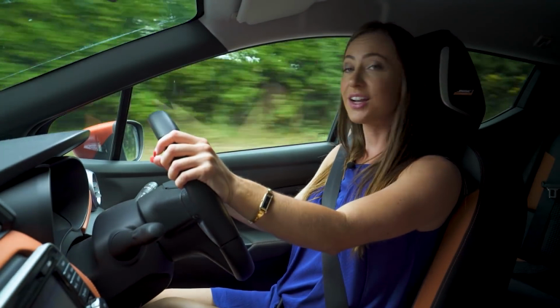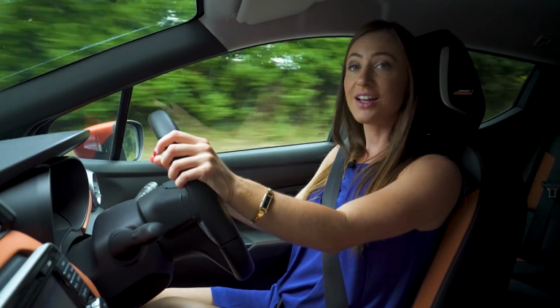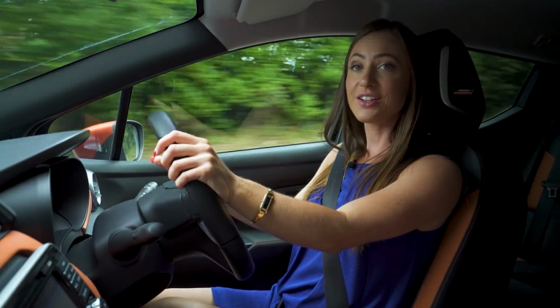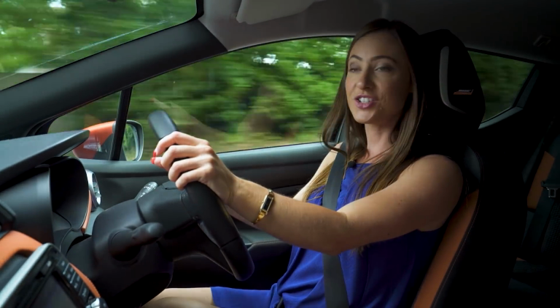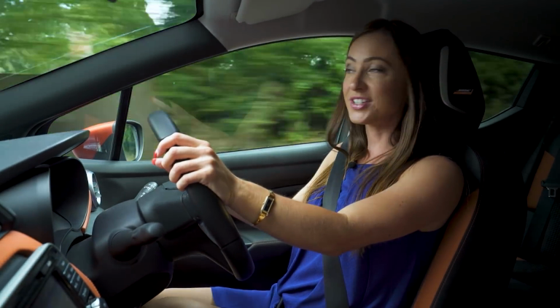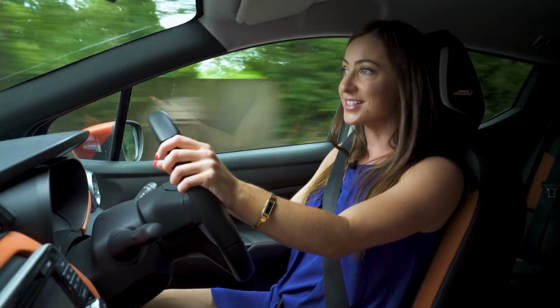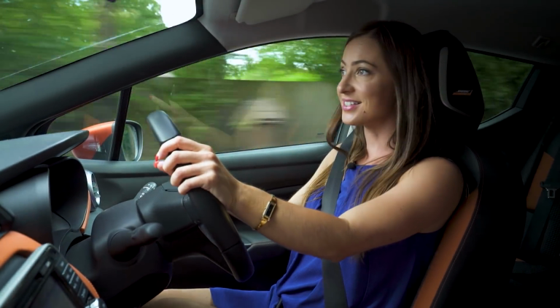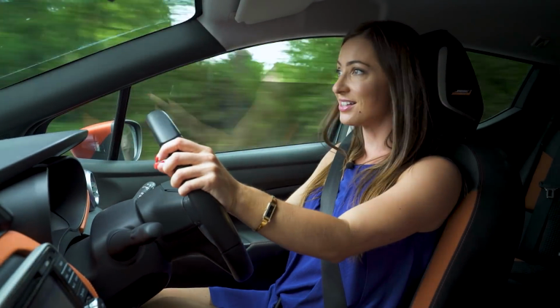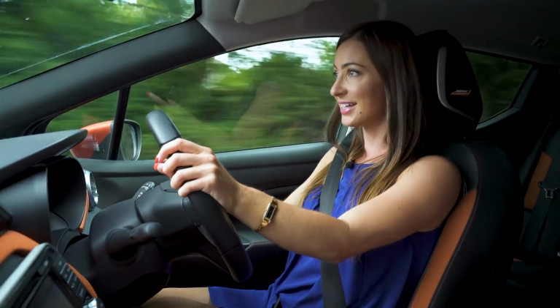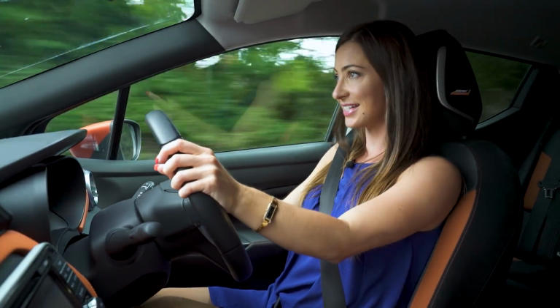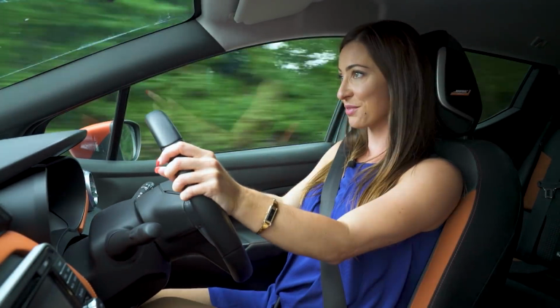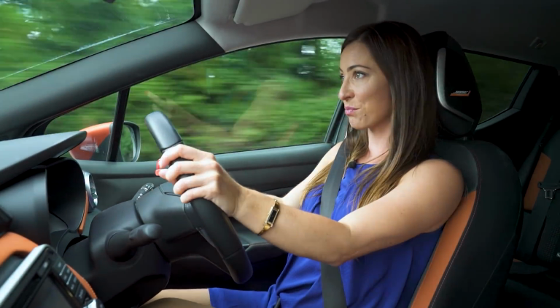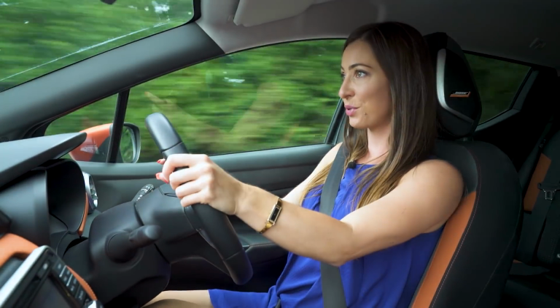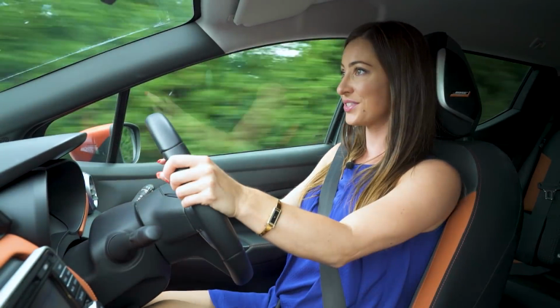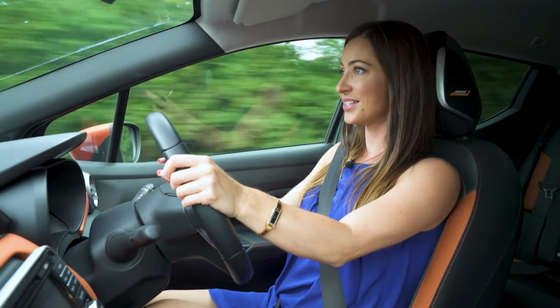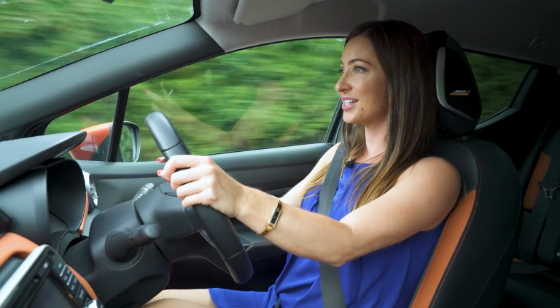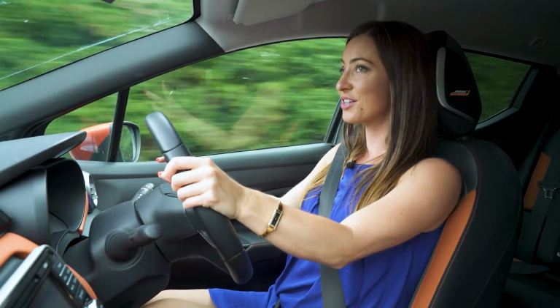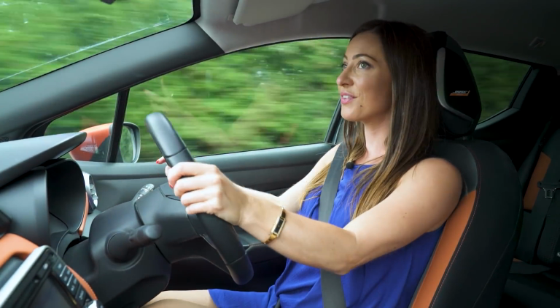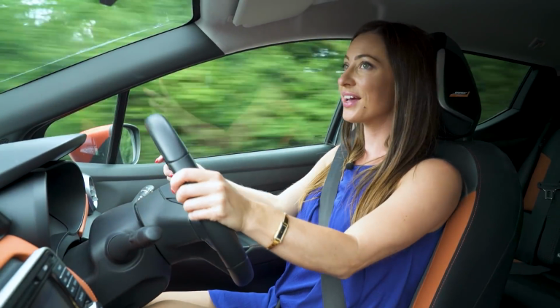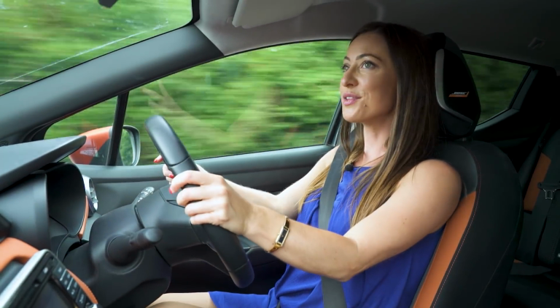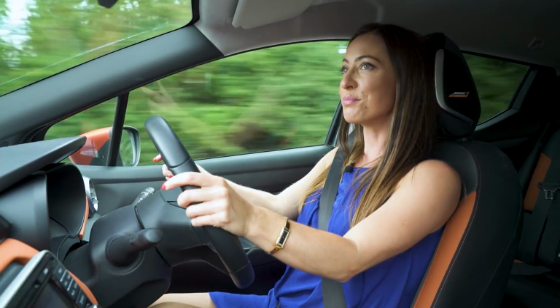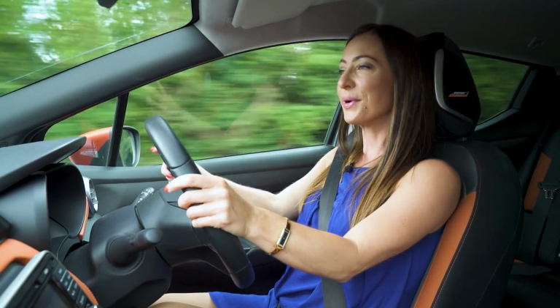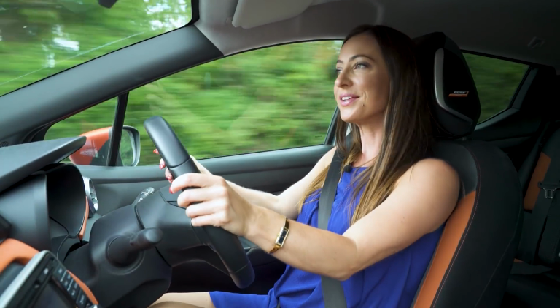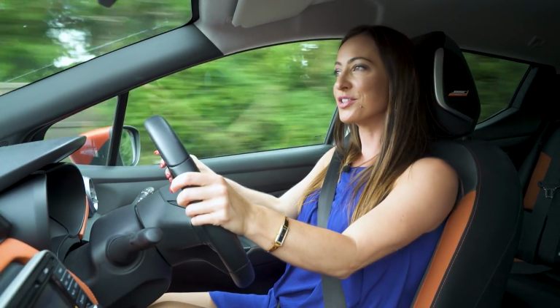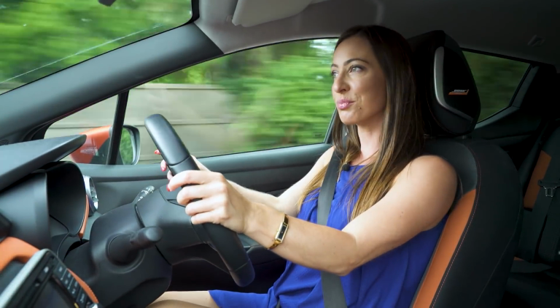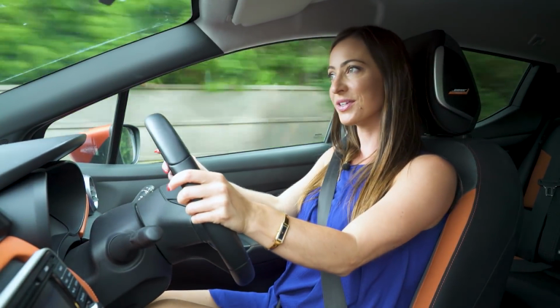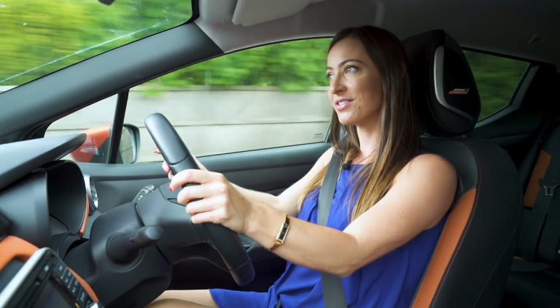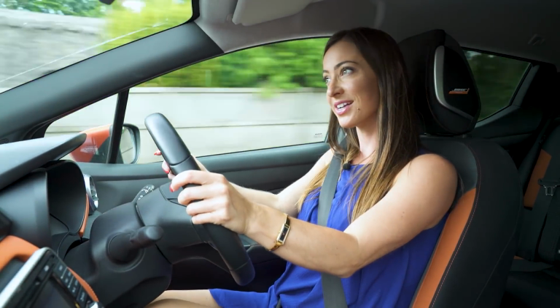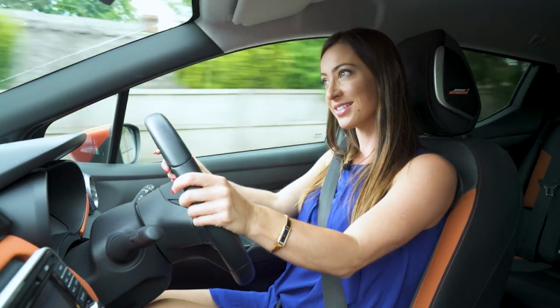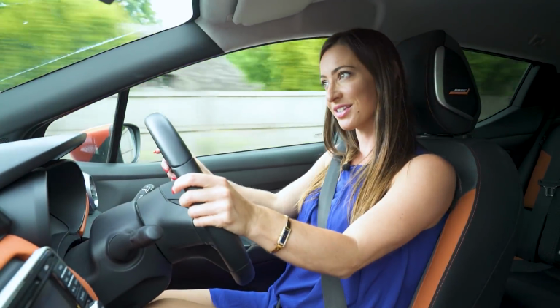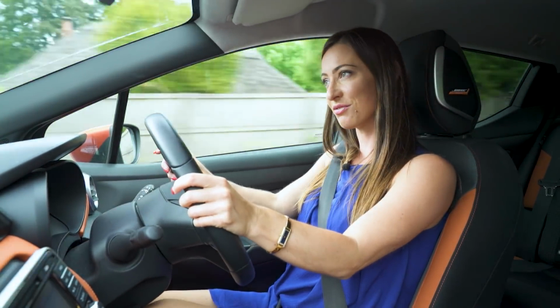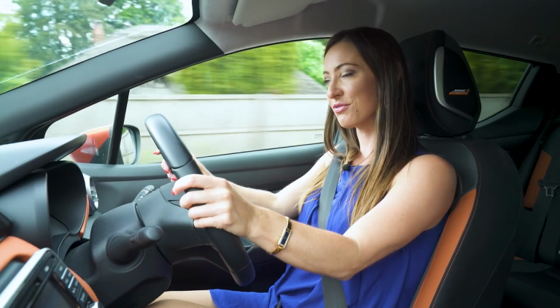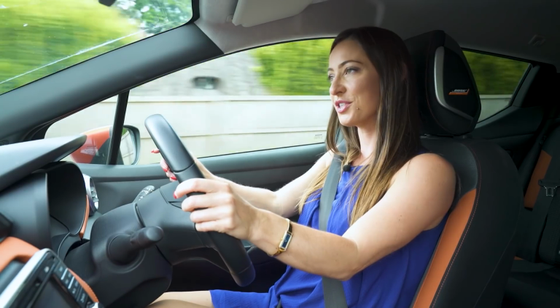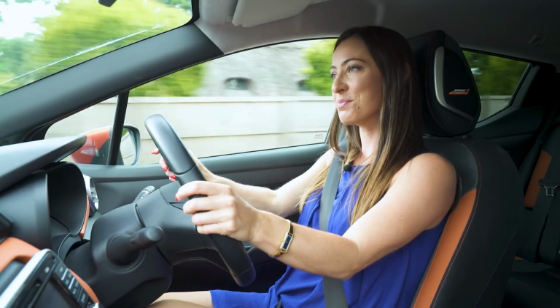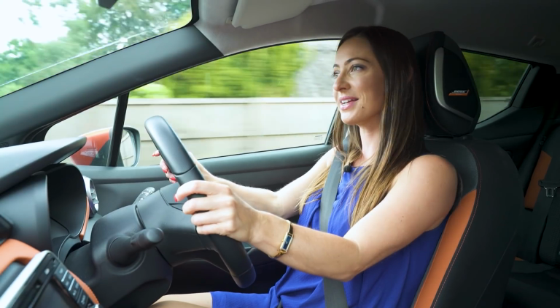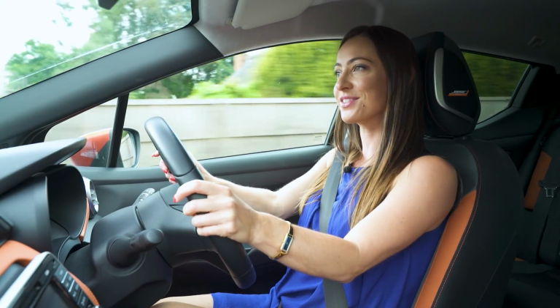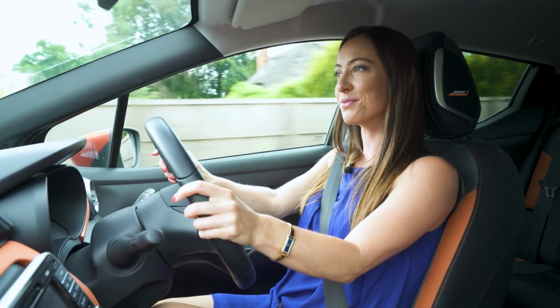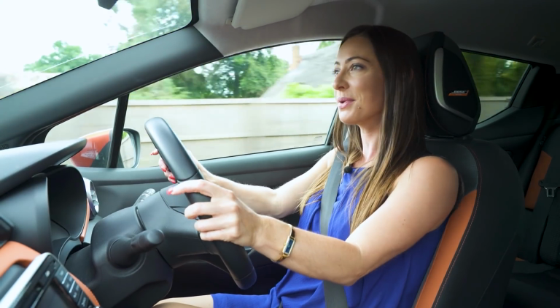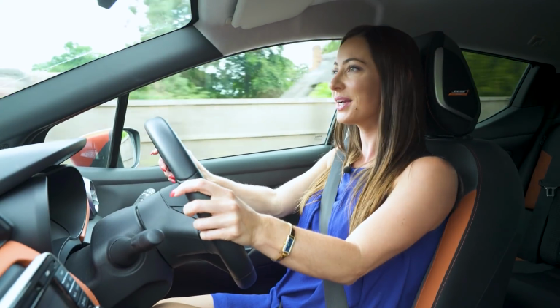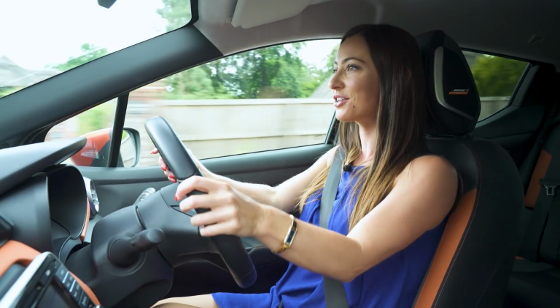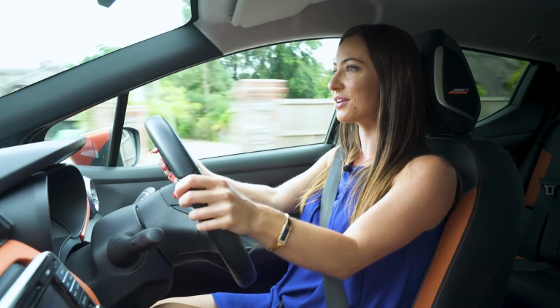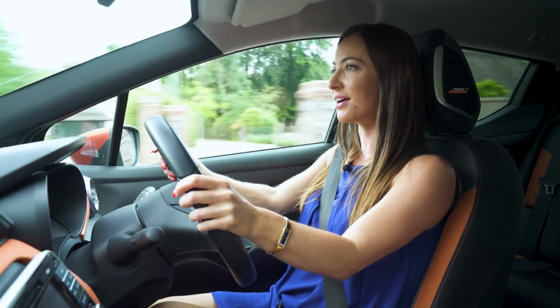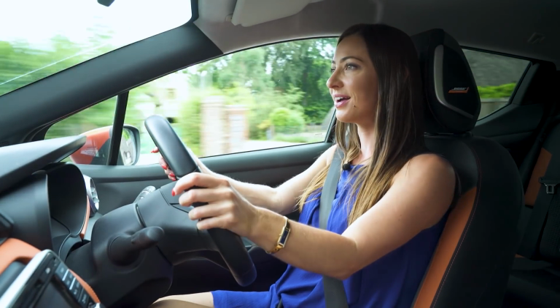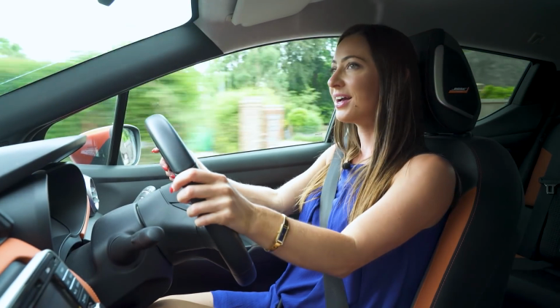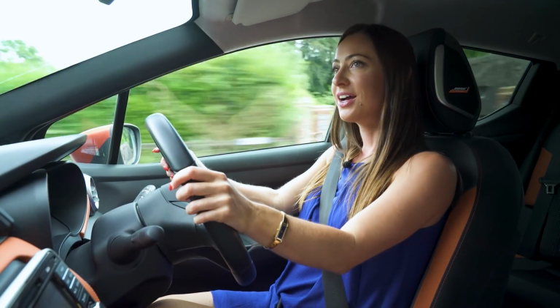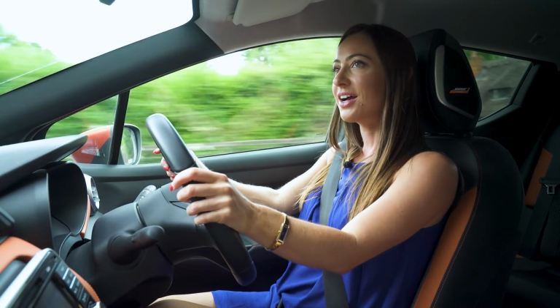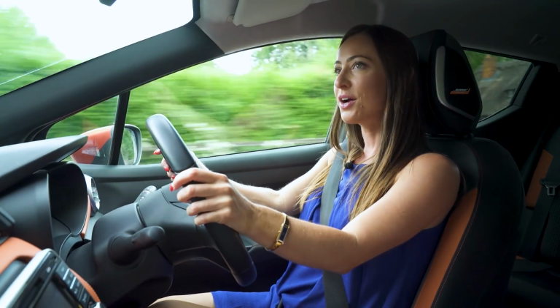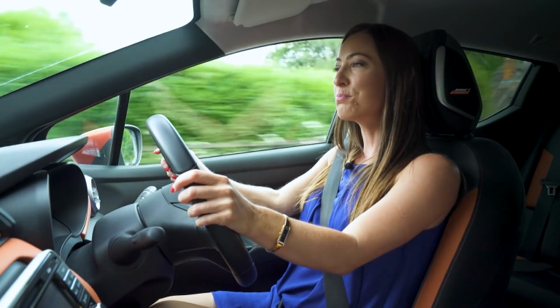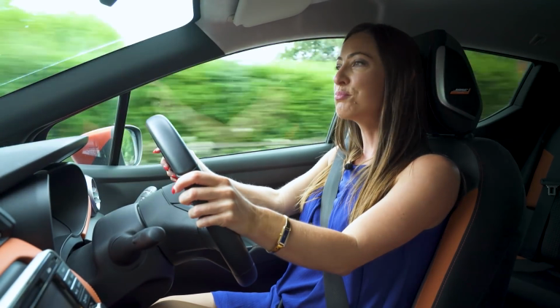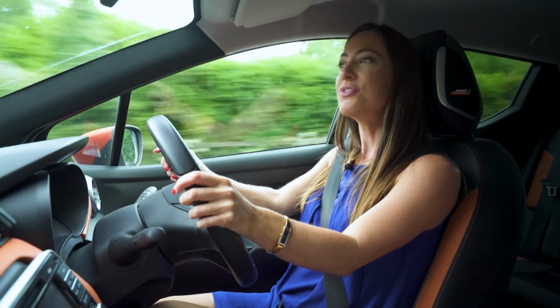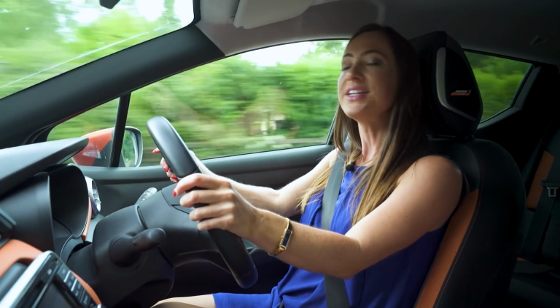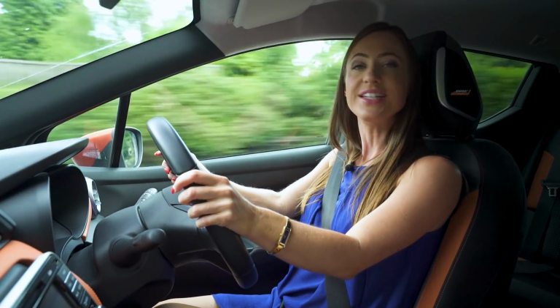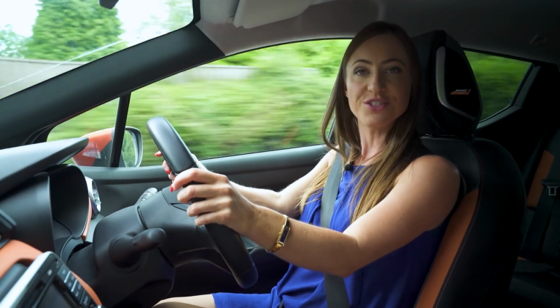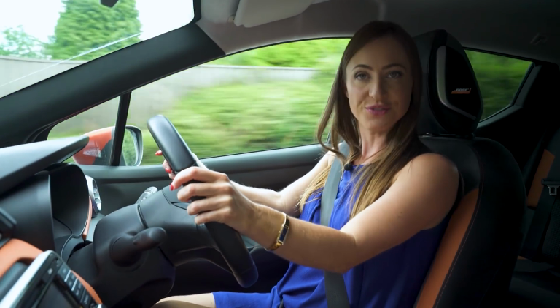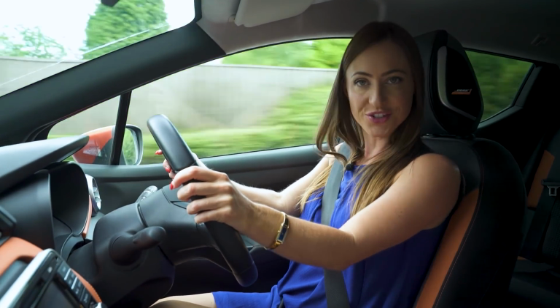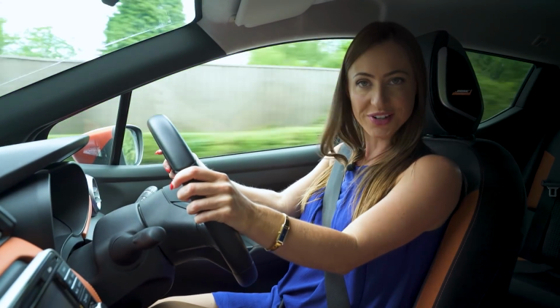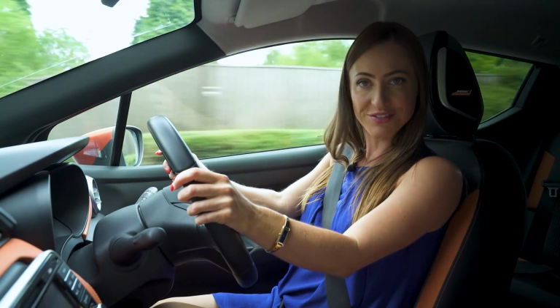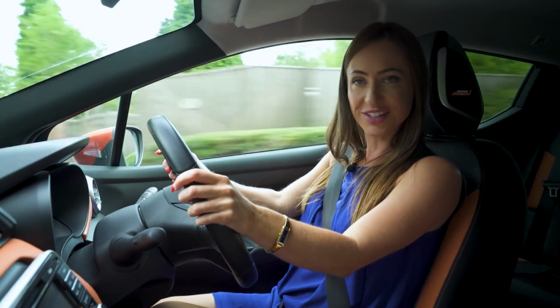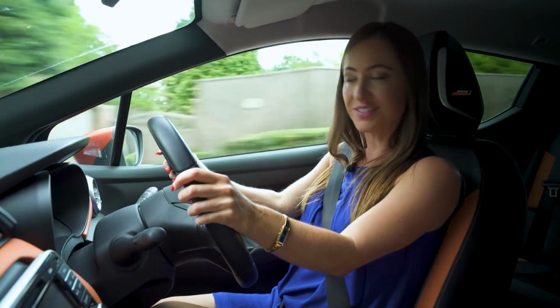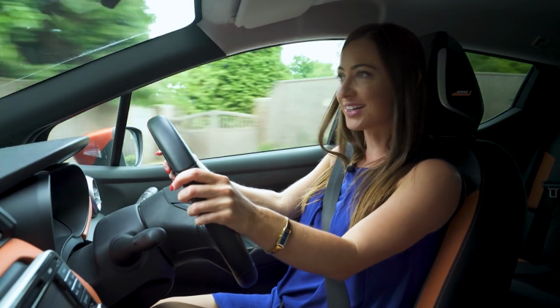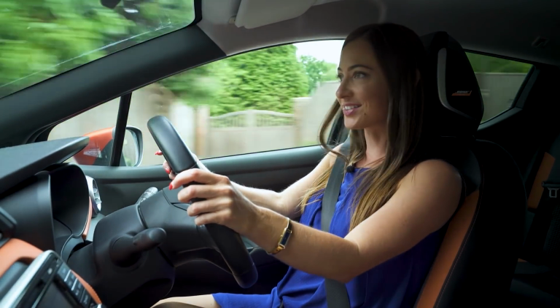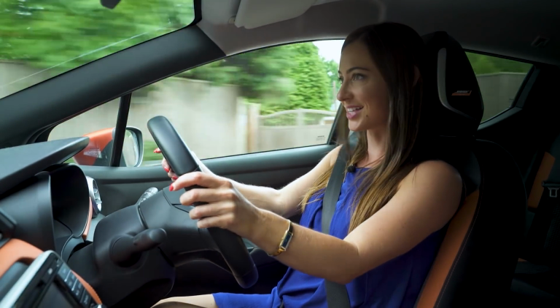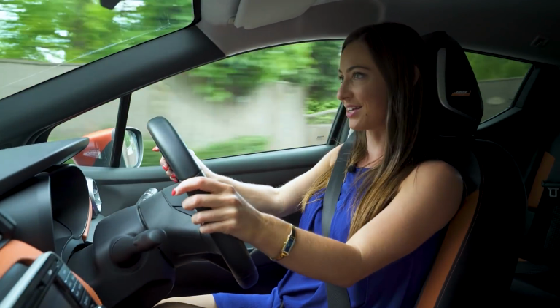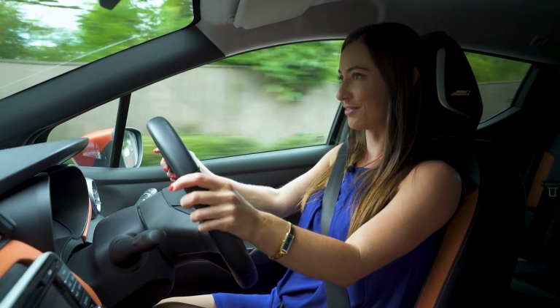What is impressive, however, is that the clutch is light and positive, and the brakes are progressive, which makes the Micra a breeze for driving around town.